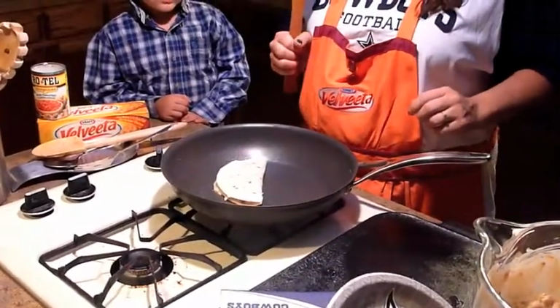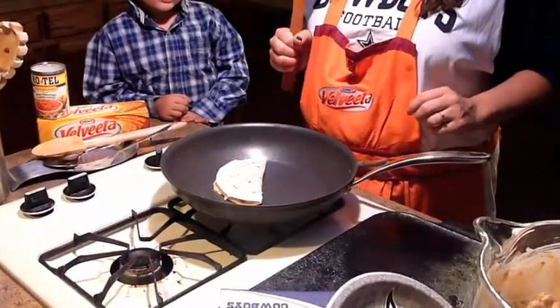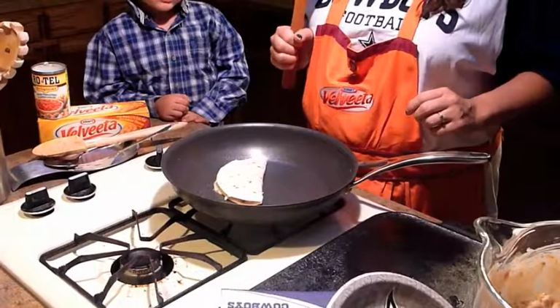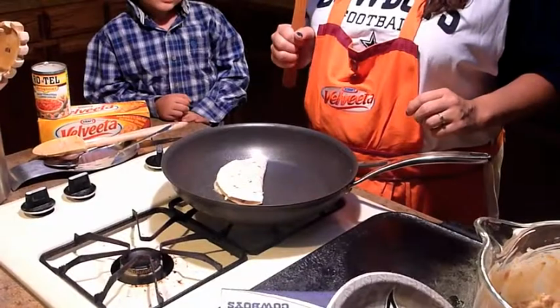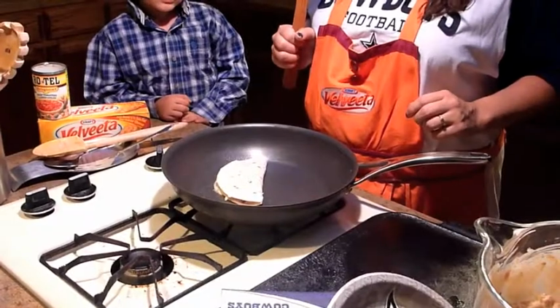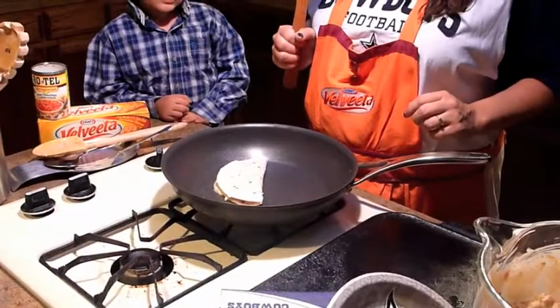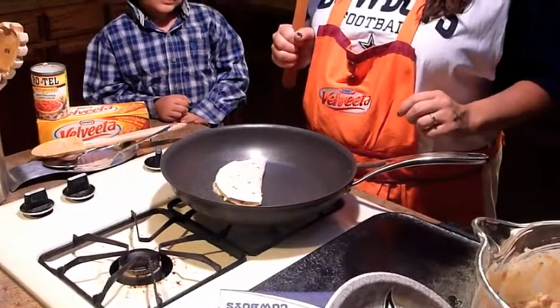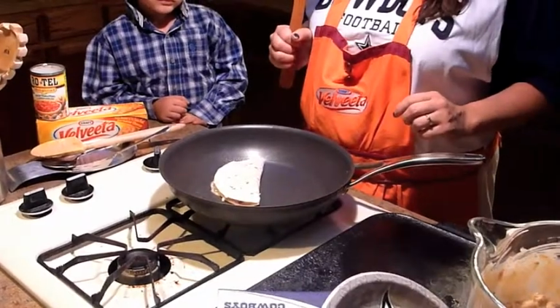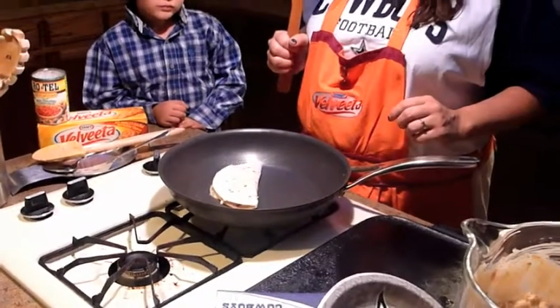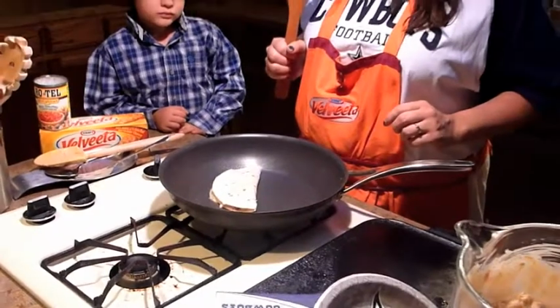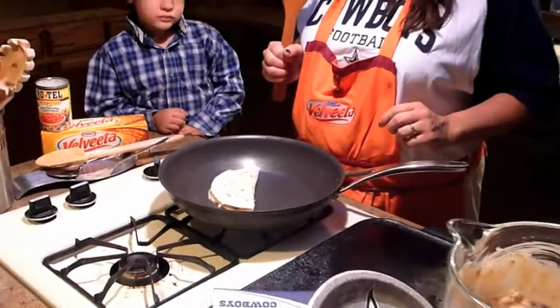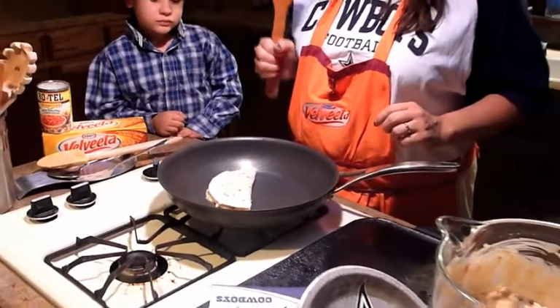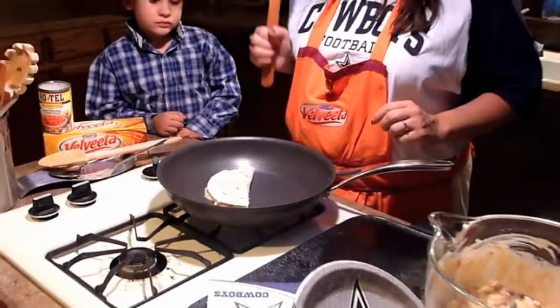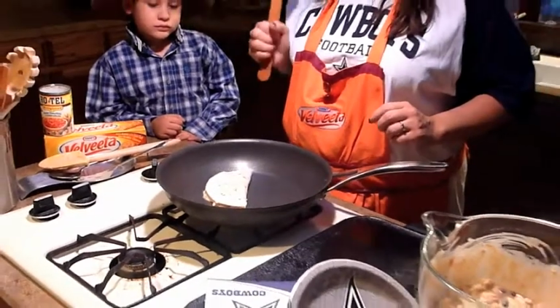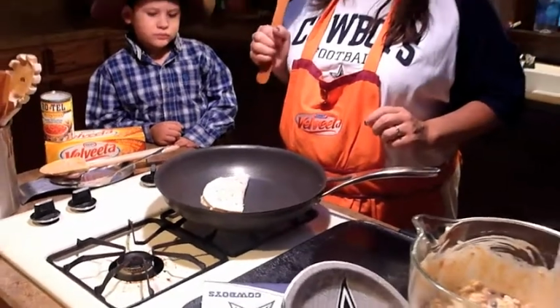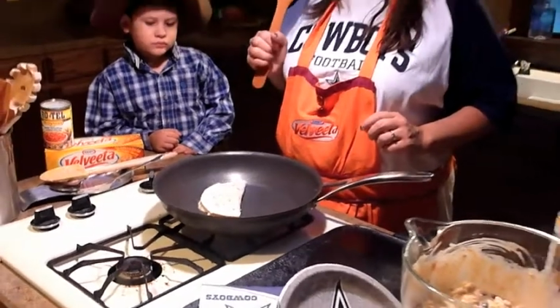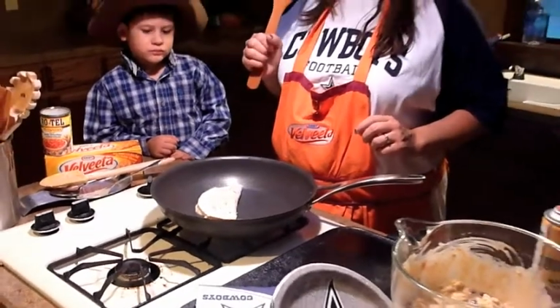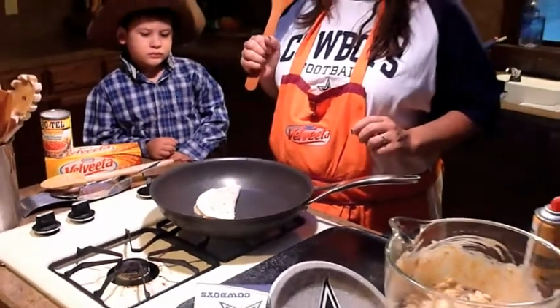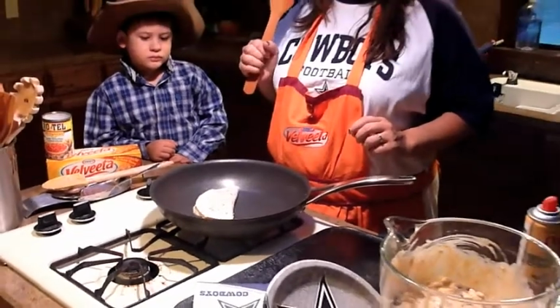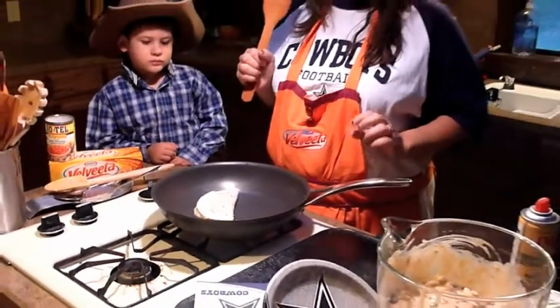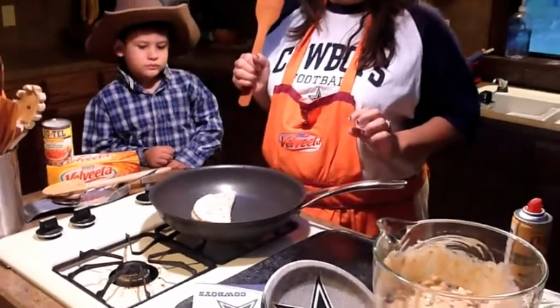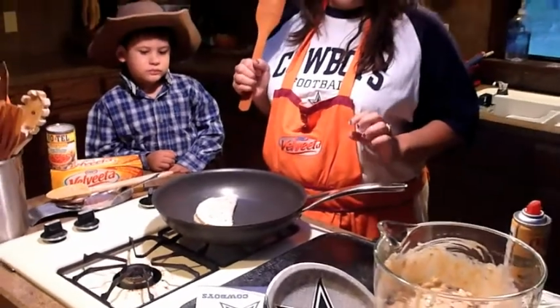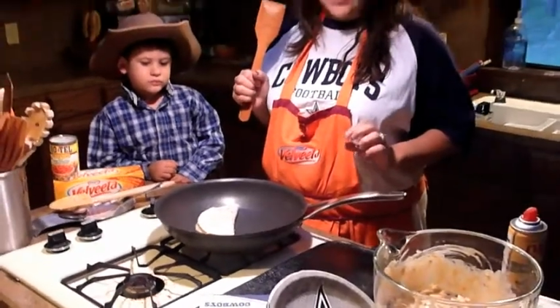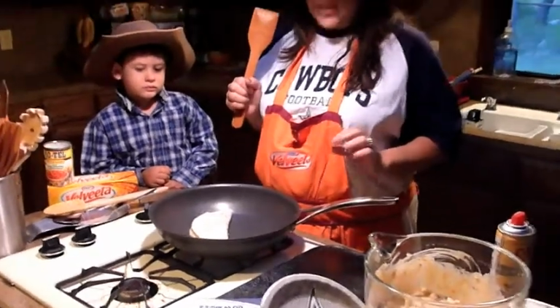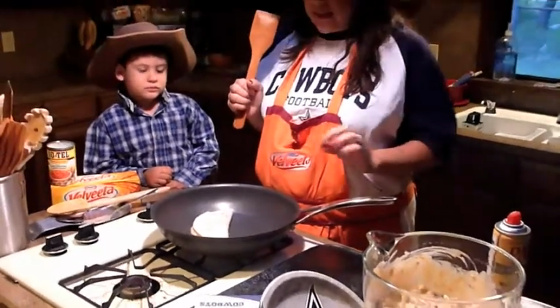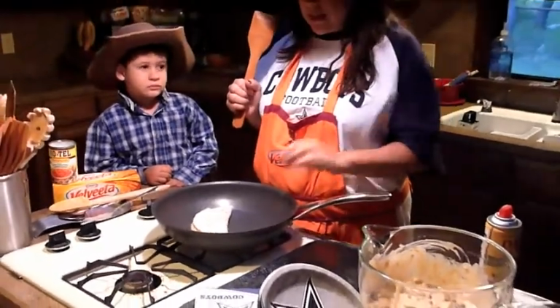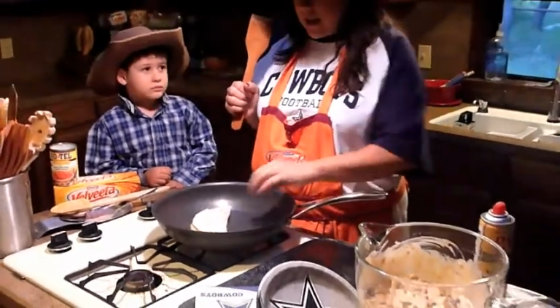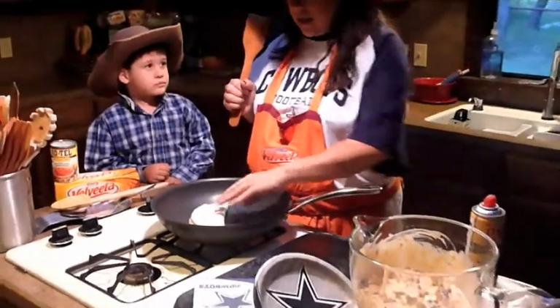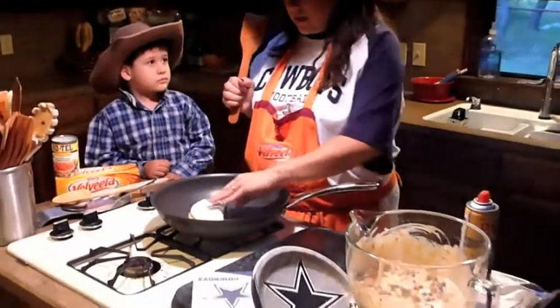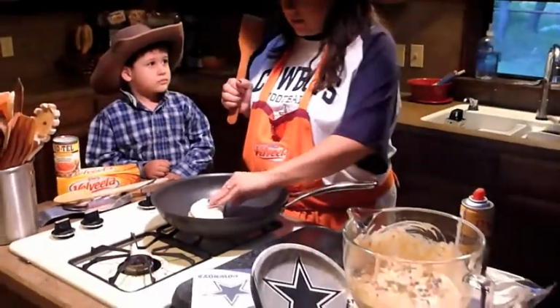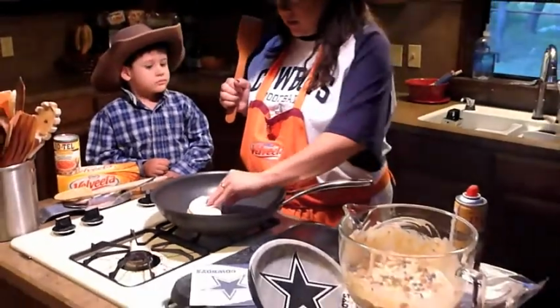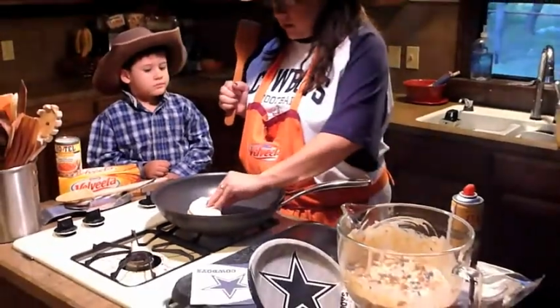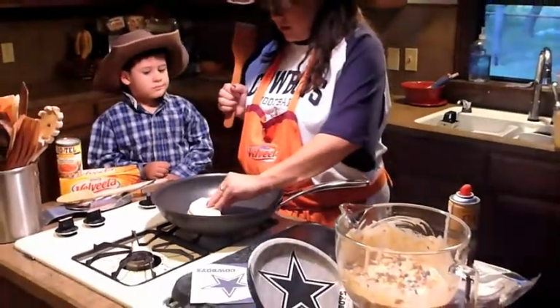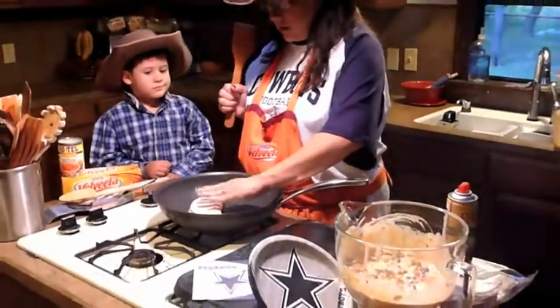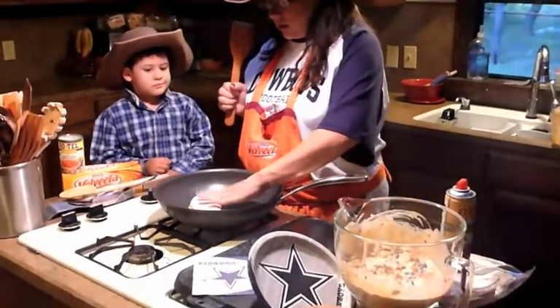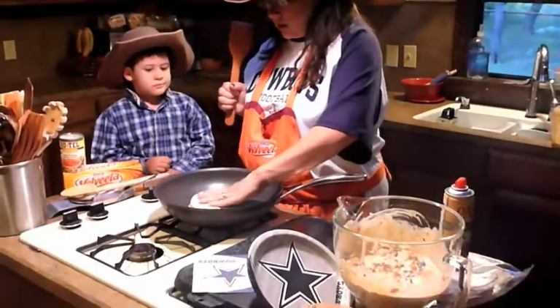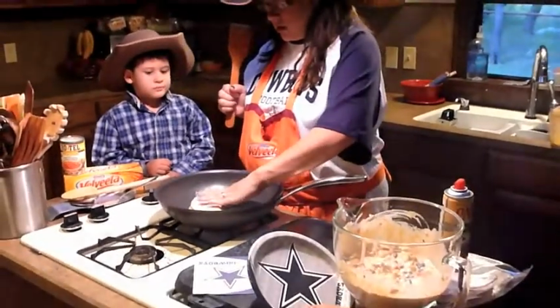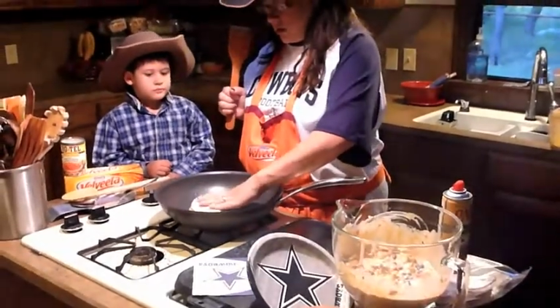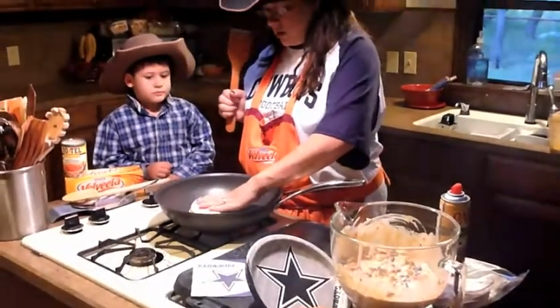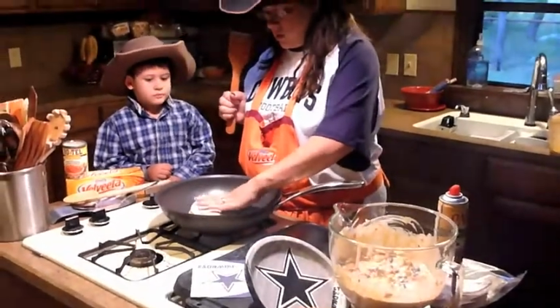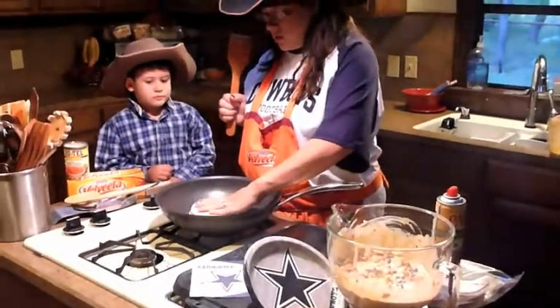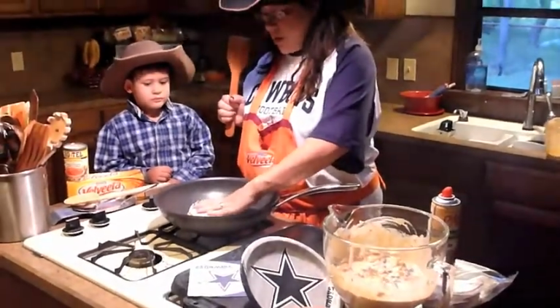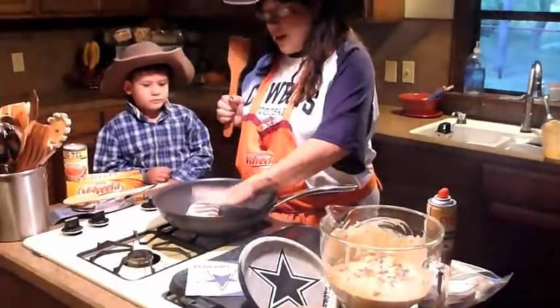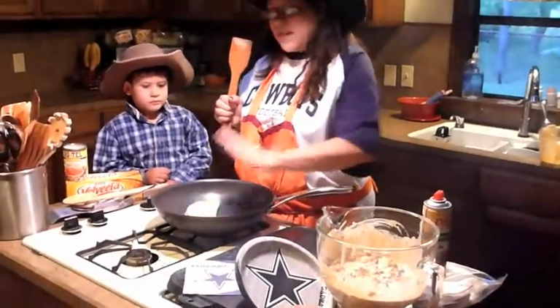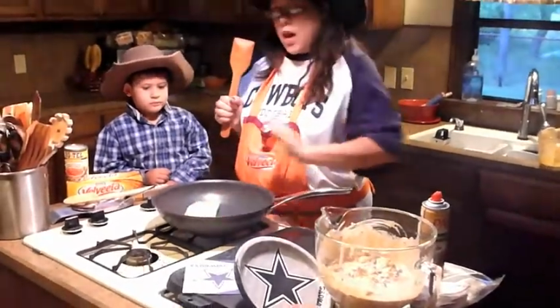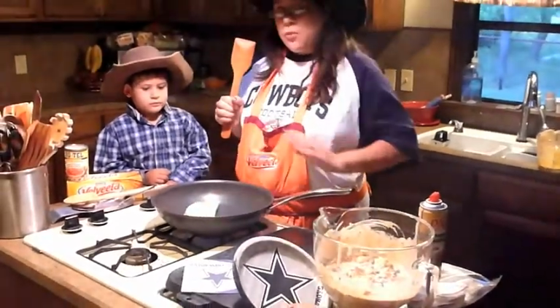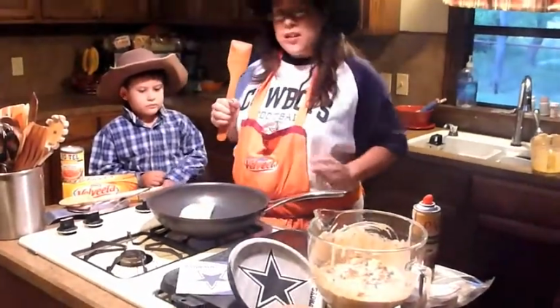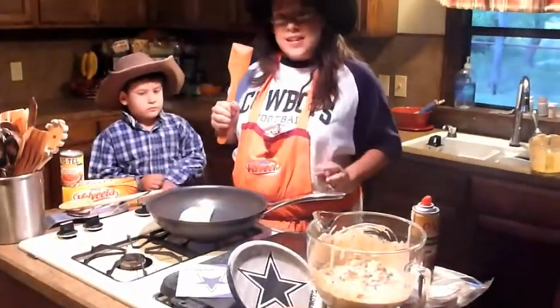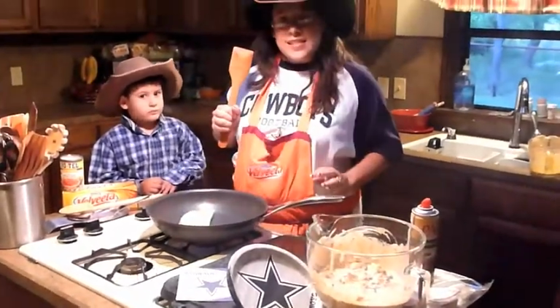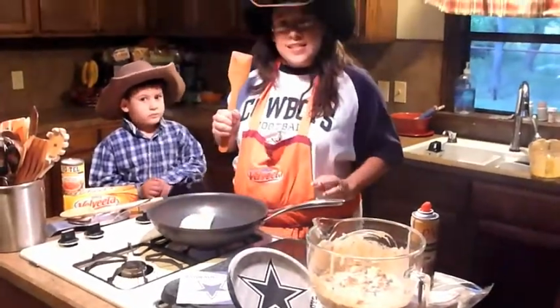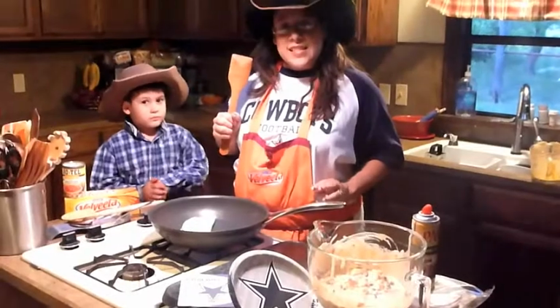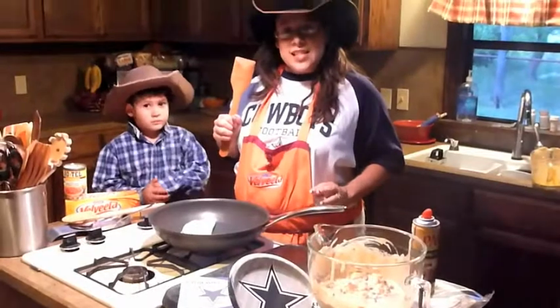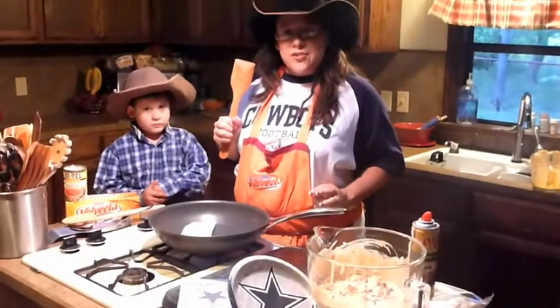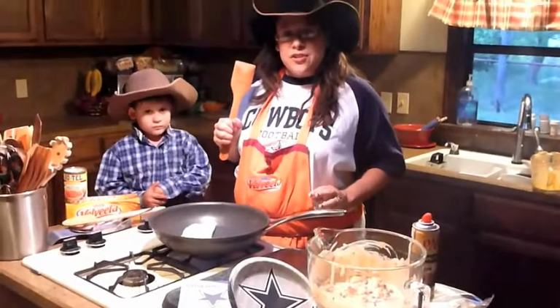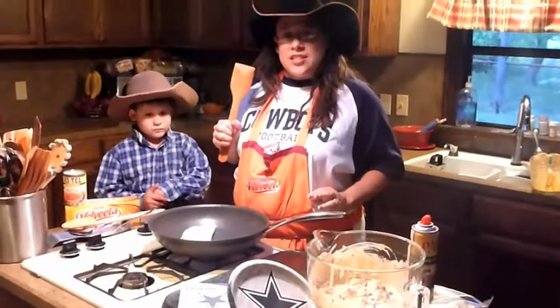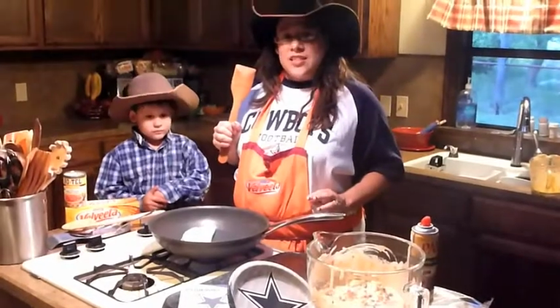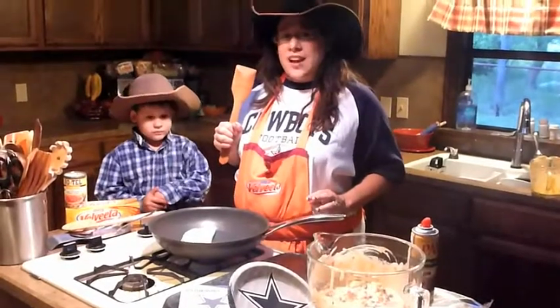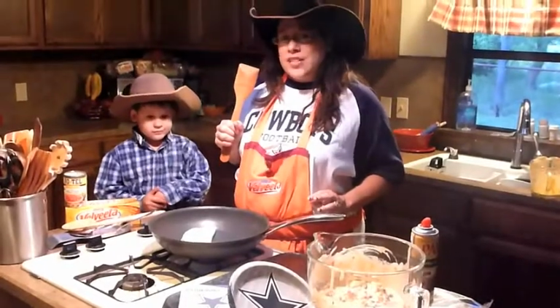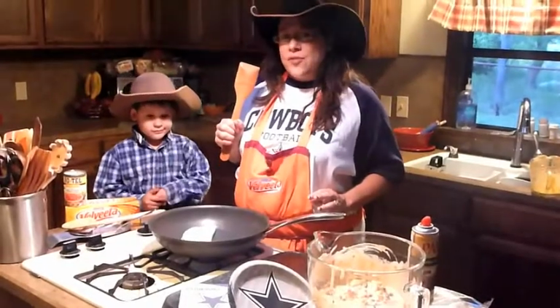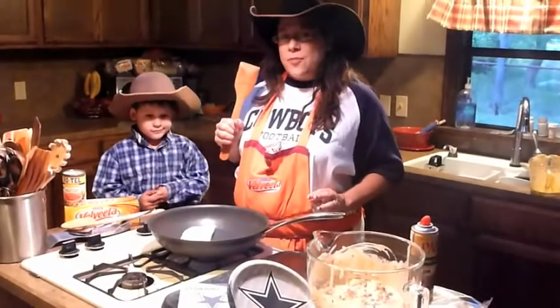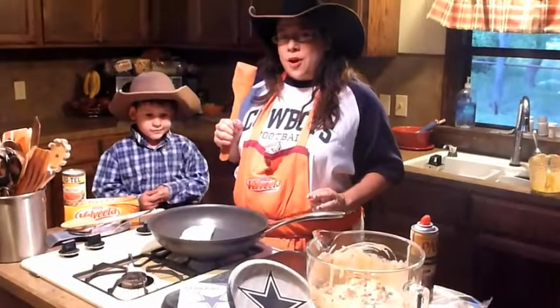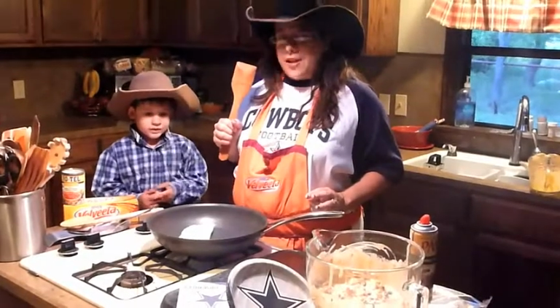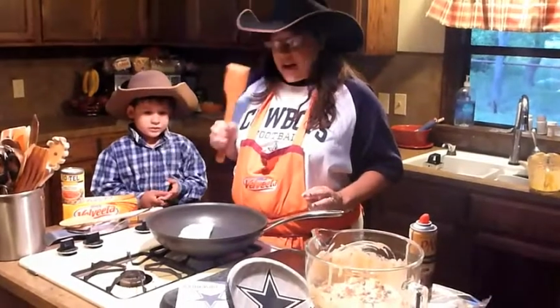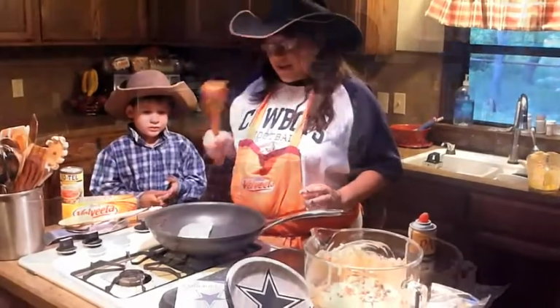We're going to let that cook for just a minute on each side, and then when we're done we'll have Cowboy Quesadillas for tonight's football game.